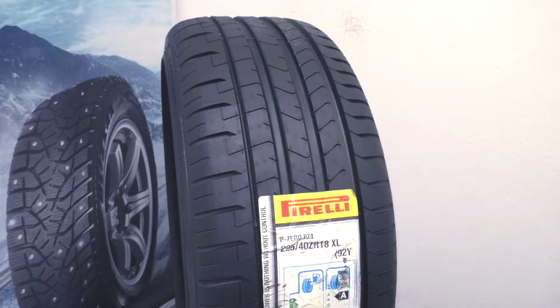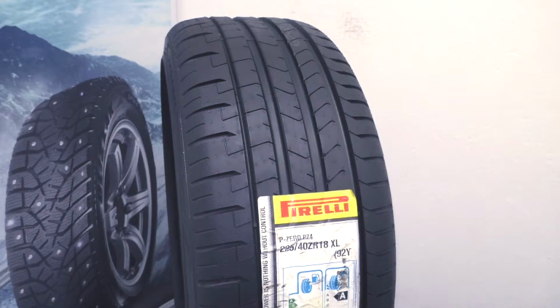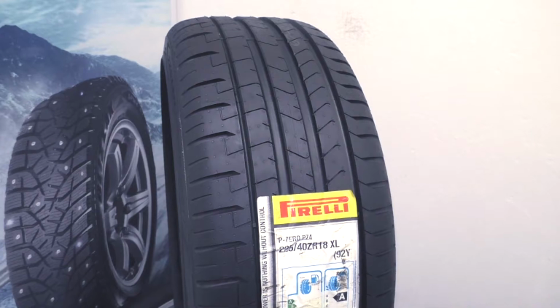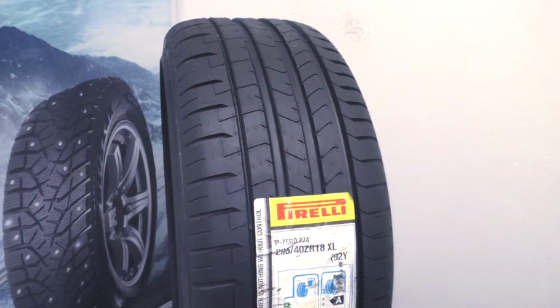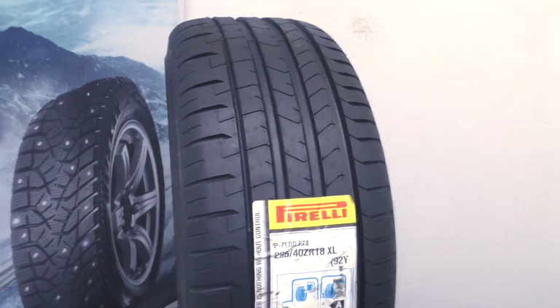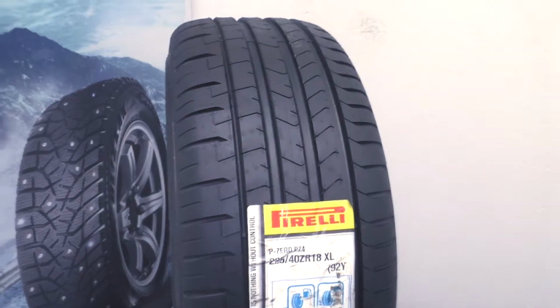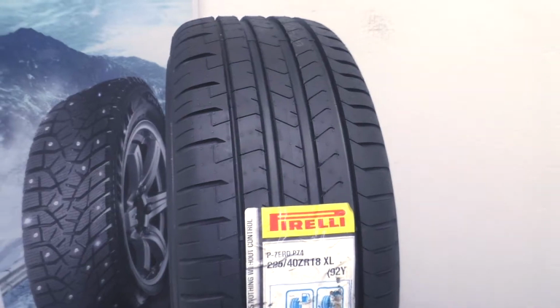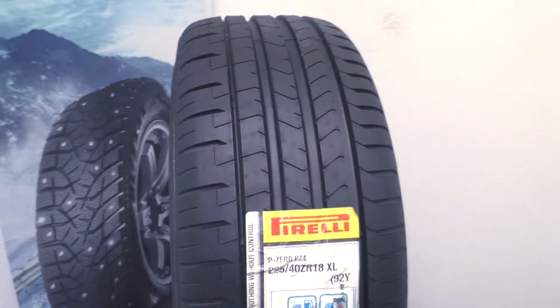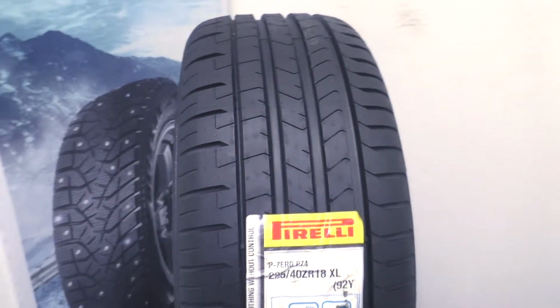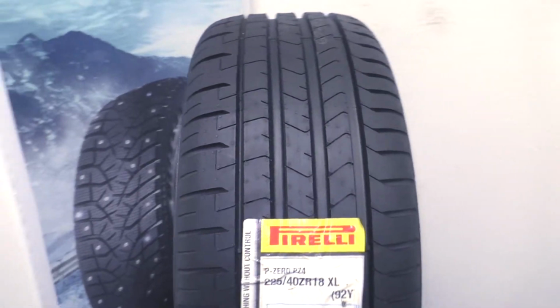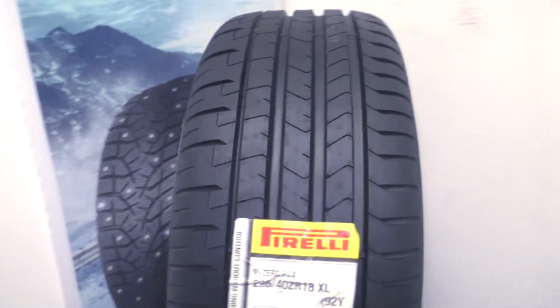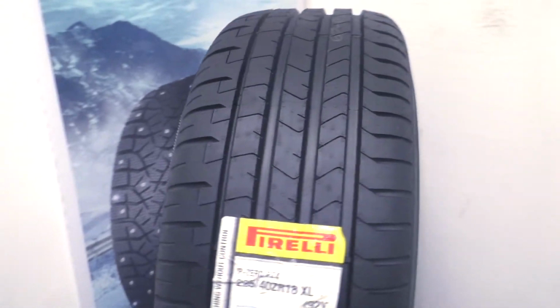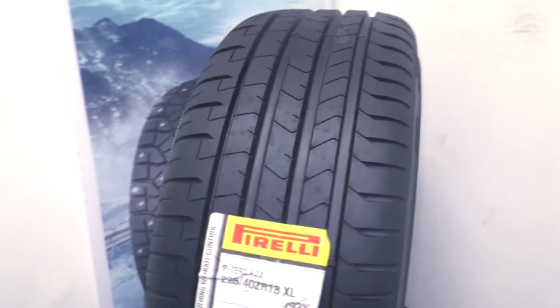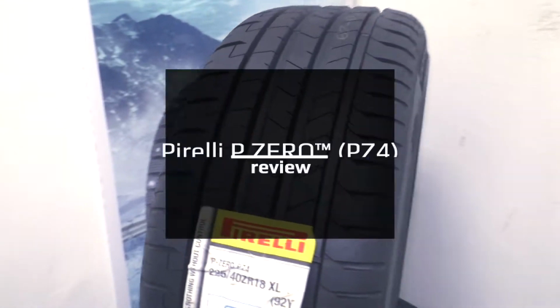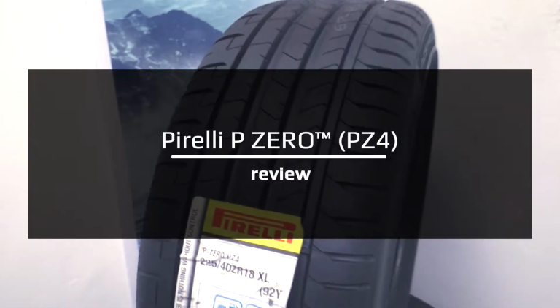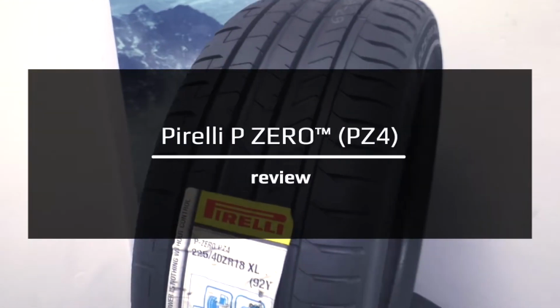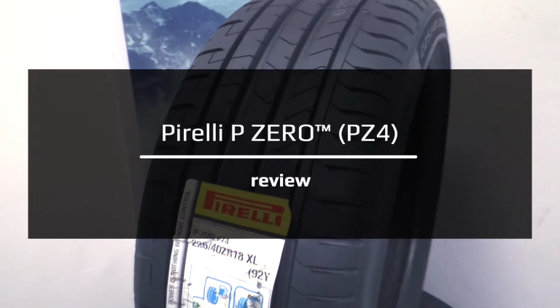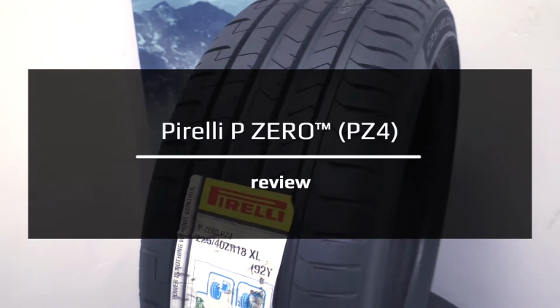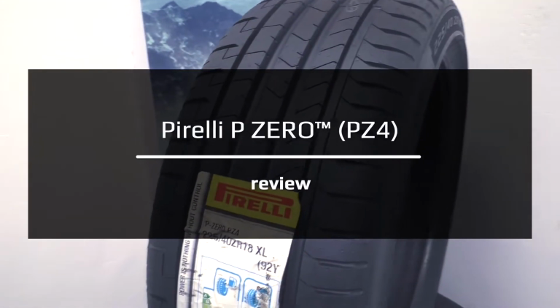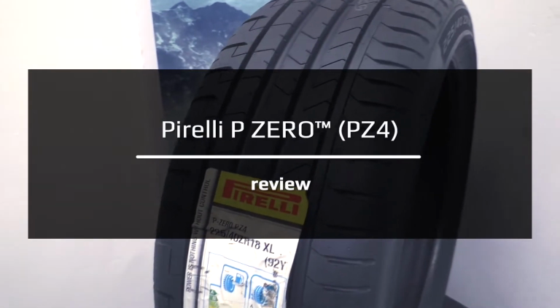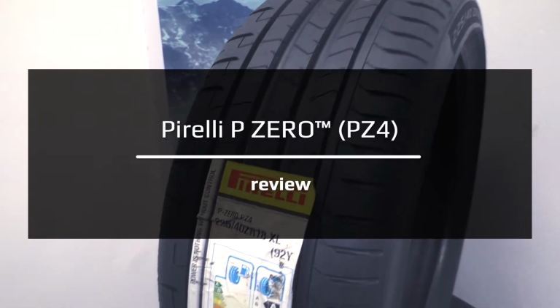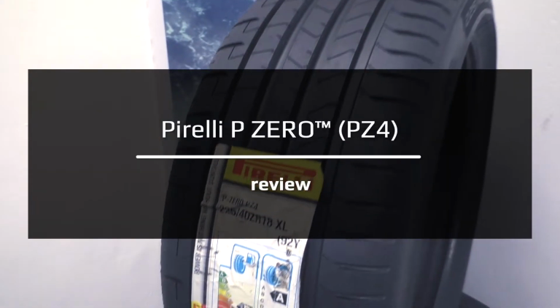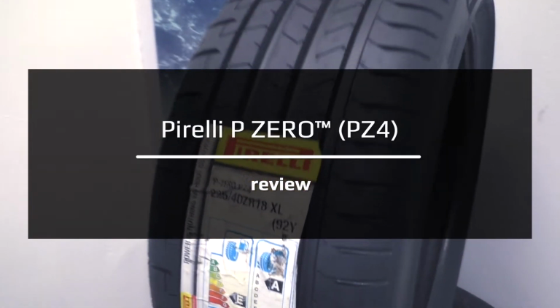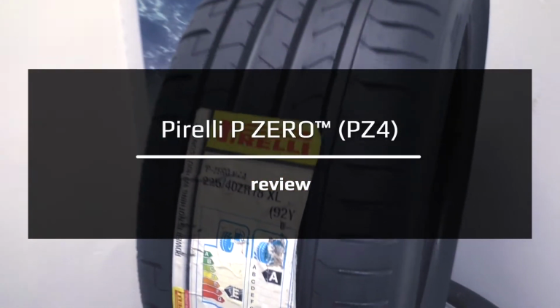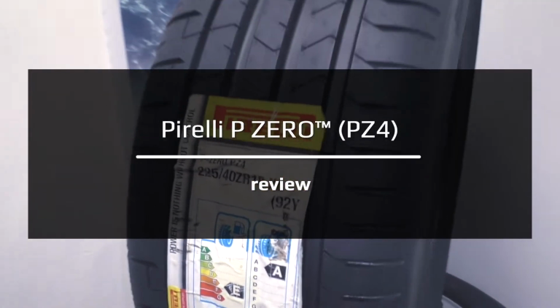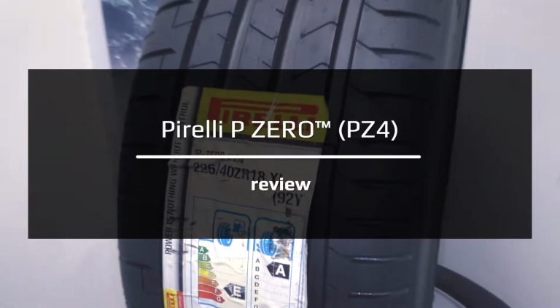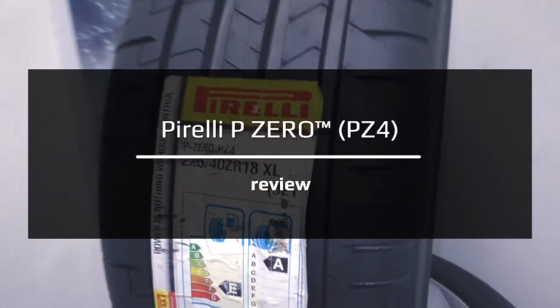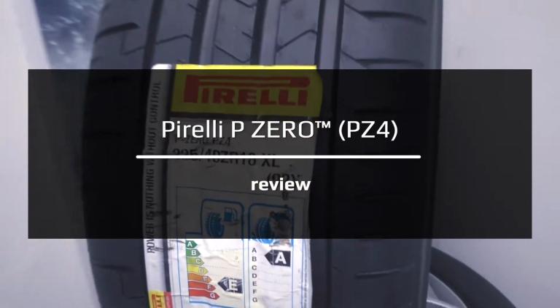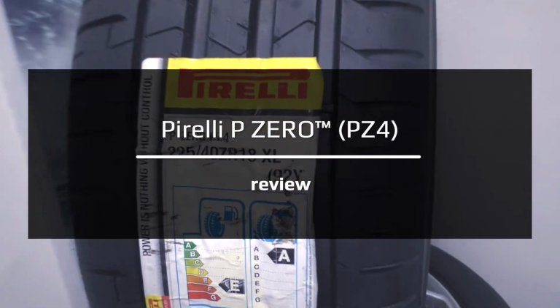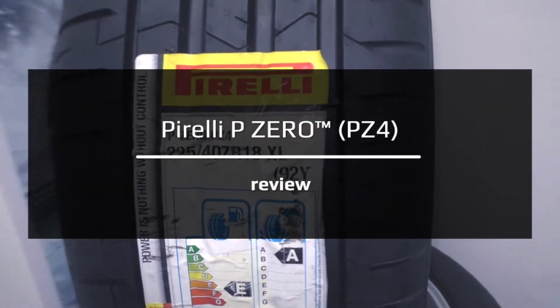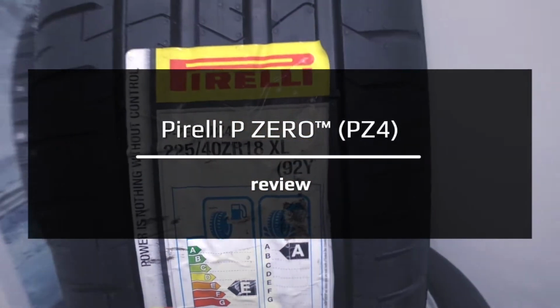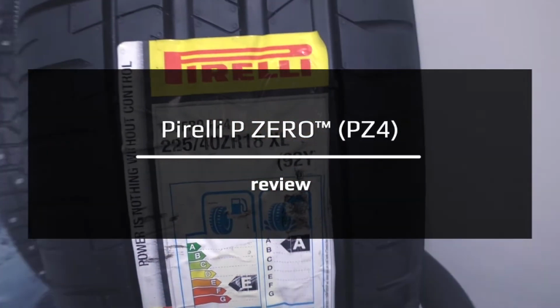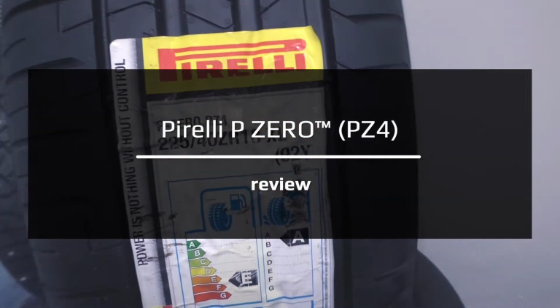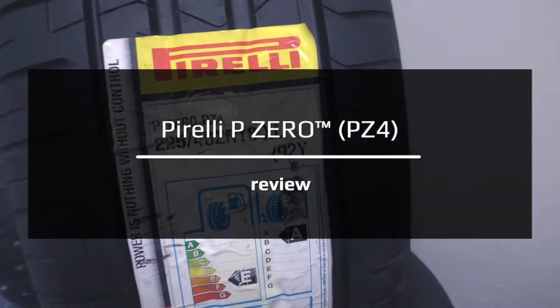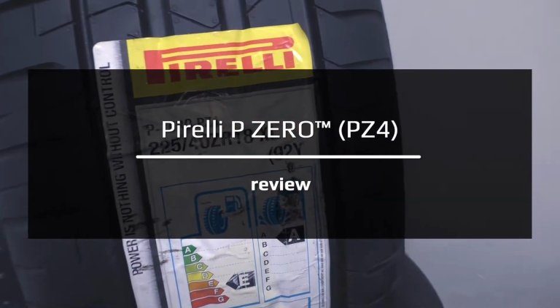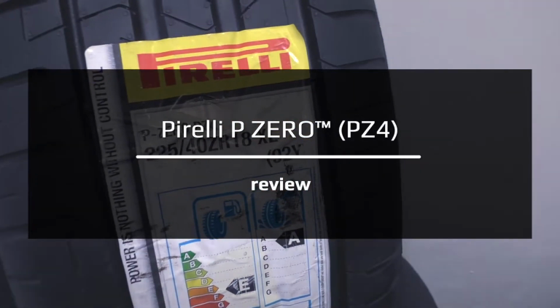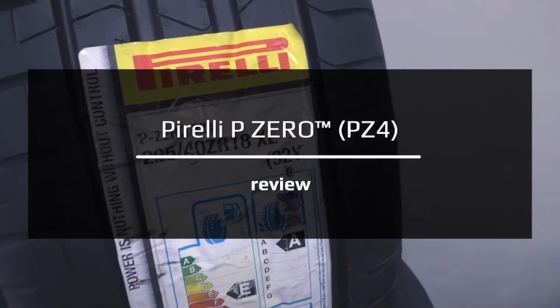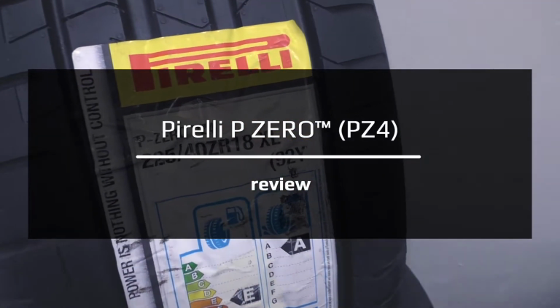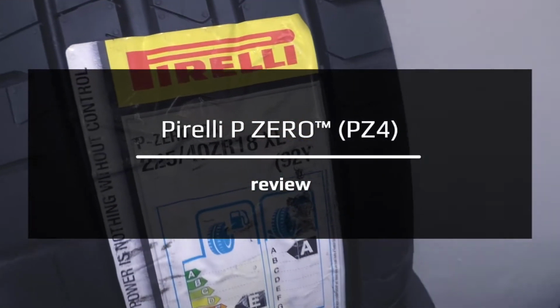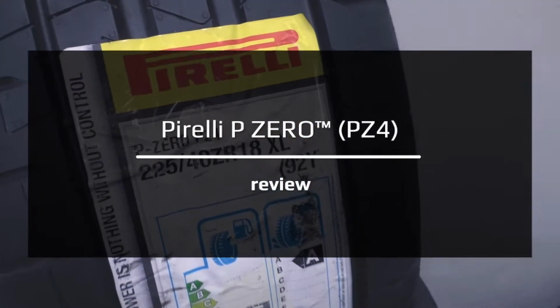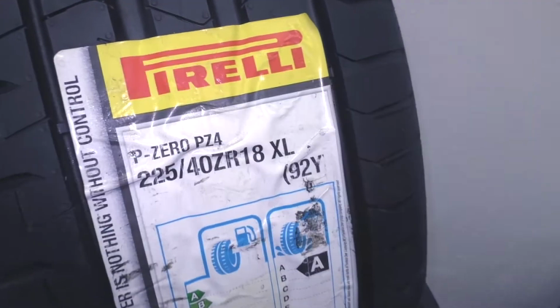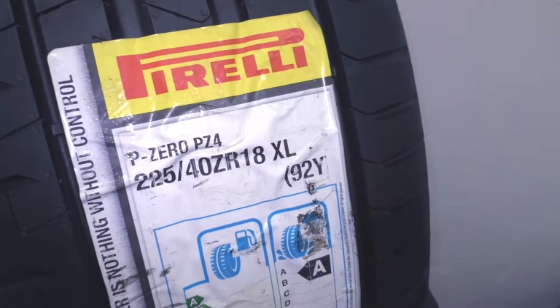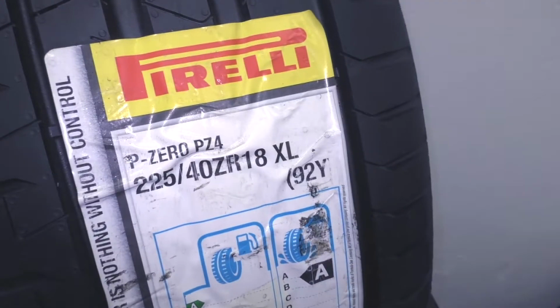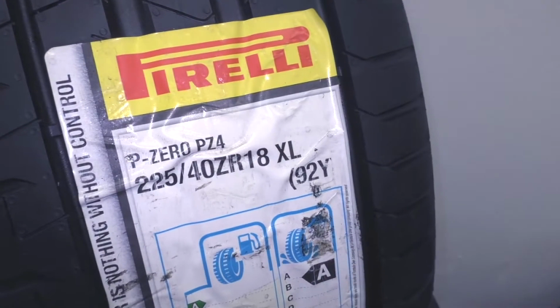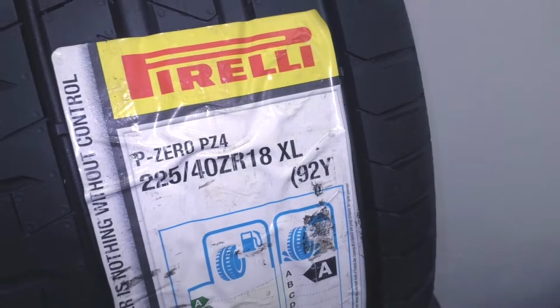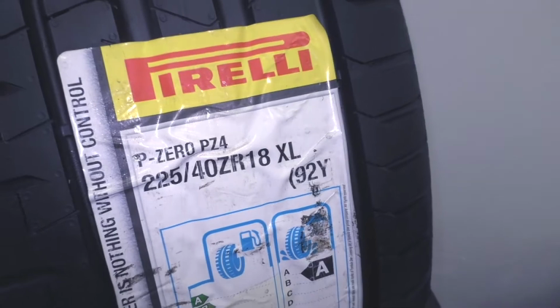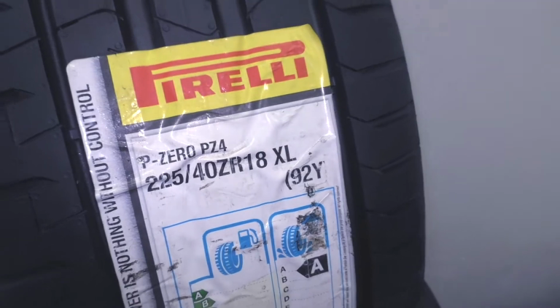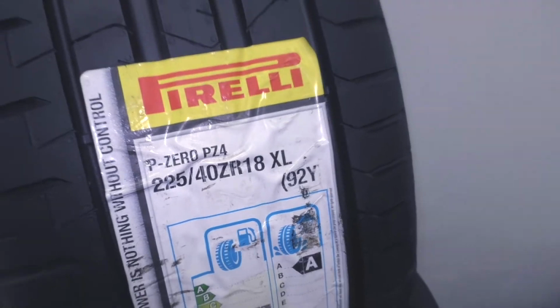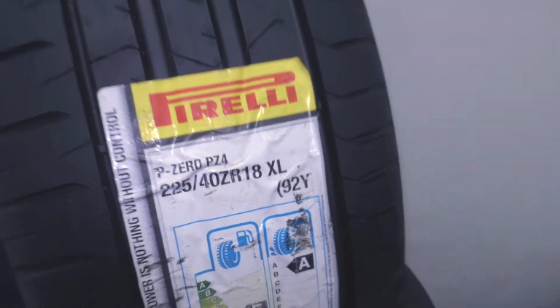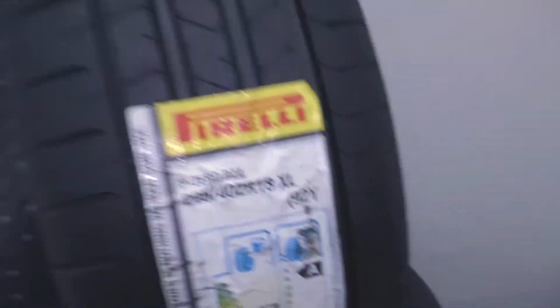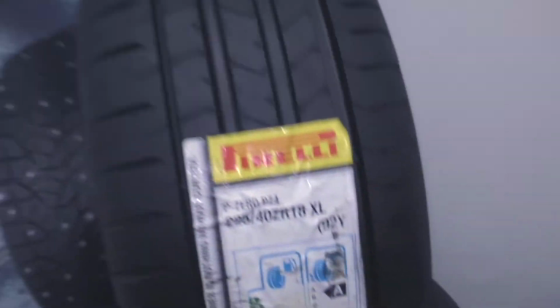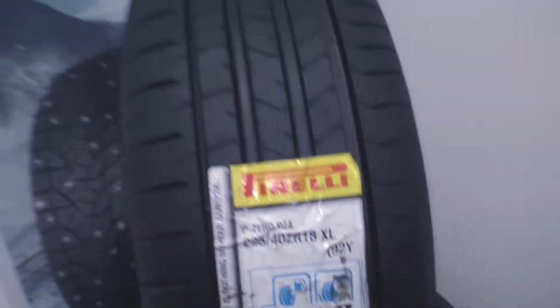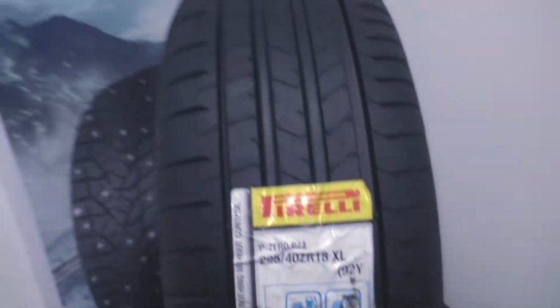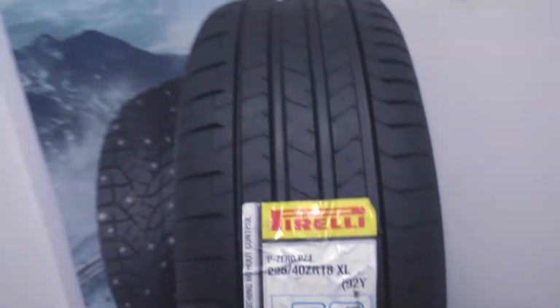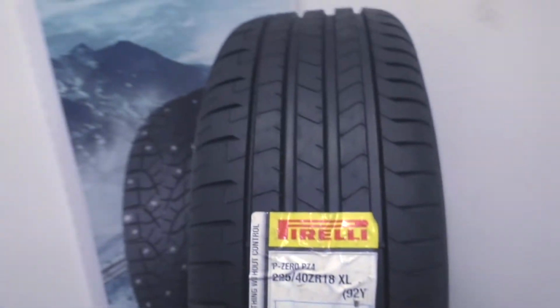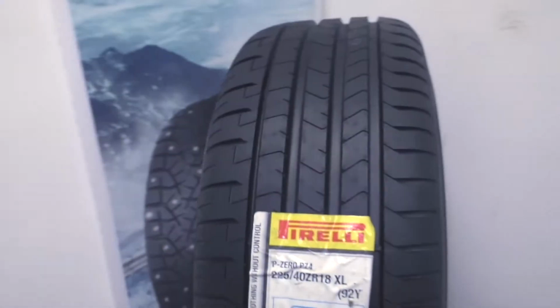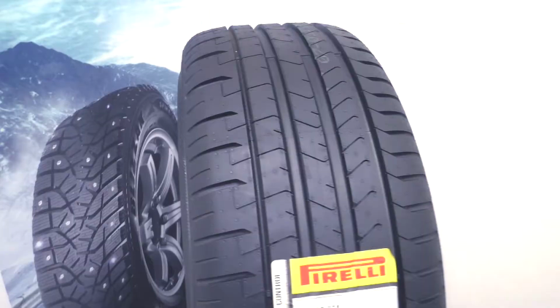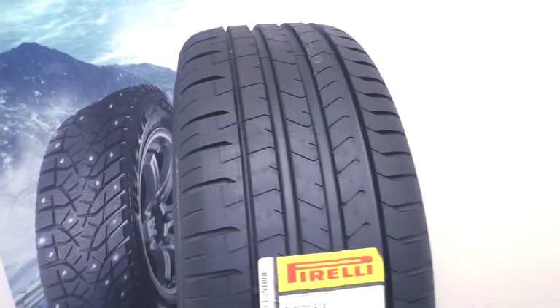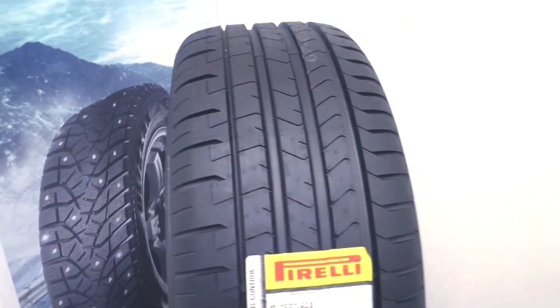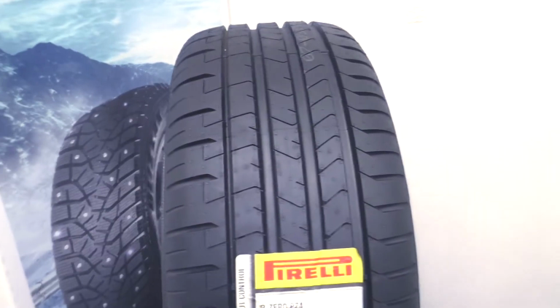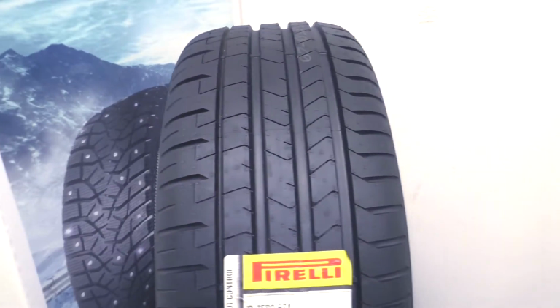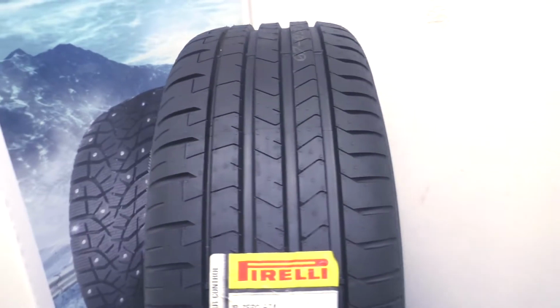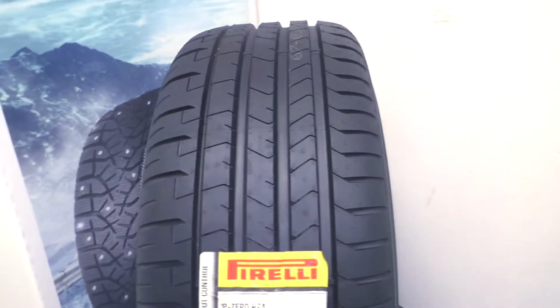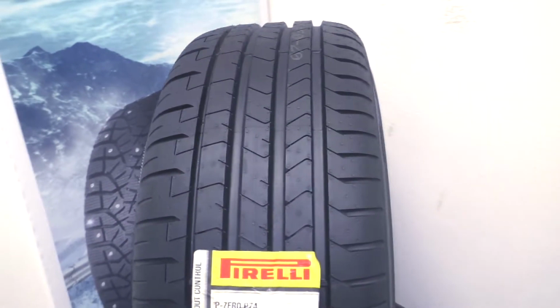This is Pirelli P0PZ4, and today I will review, take some measurements, and tell you about characteristics of this tire.